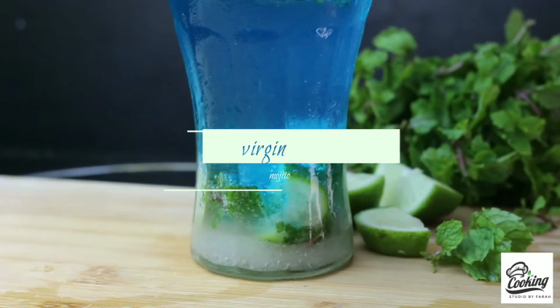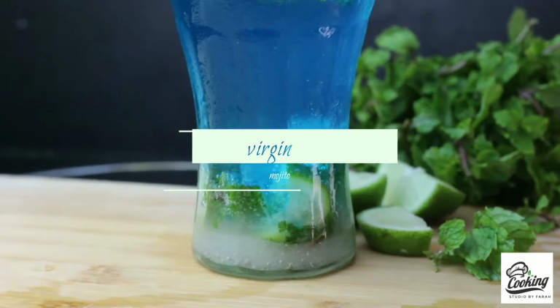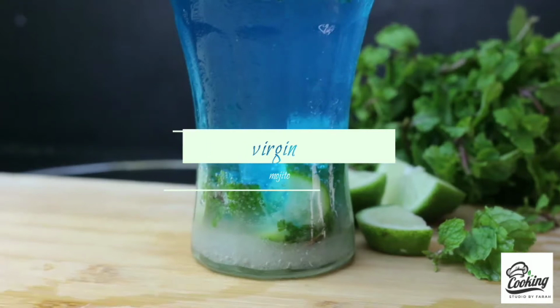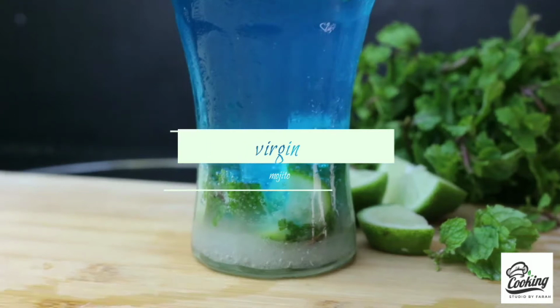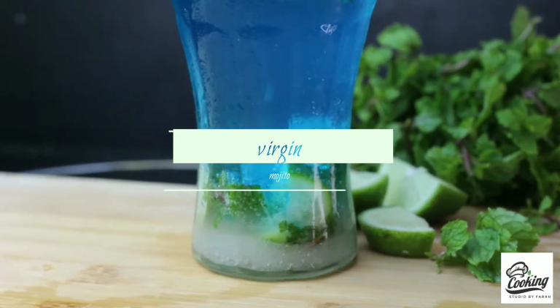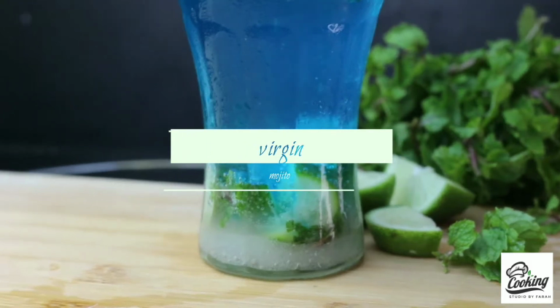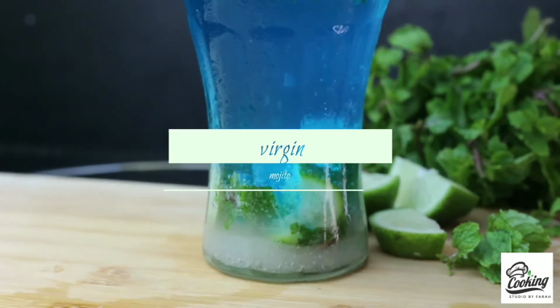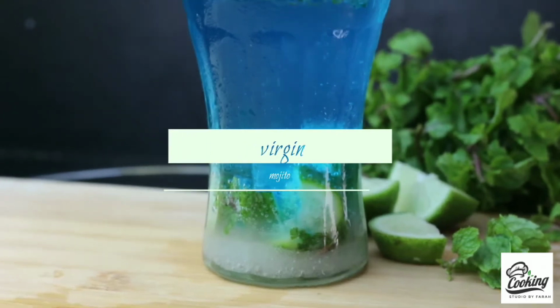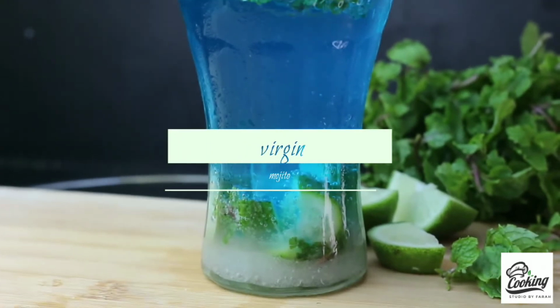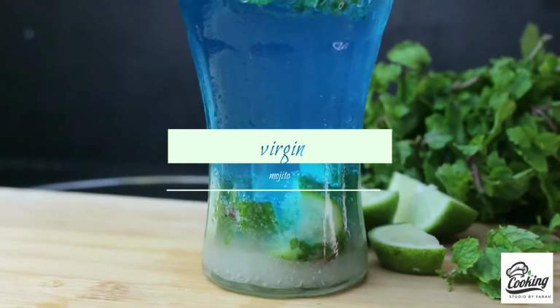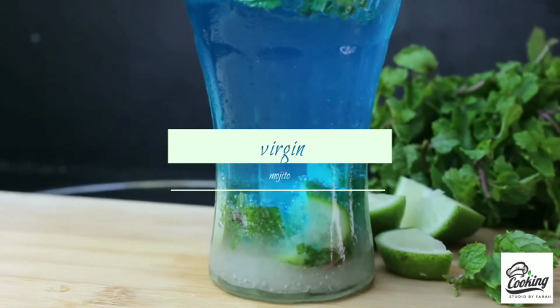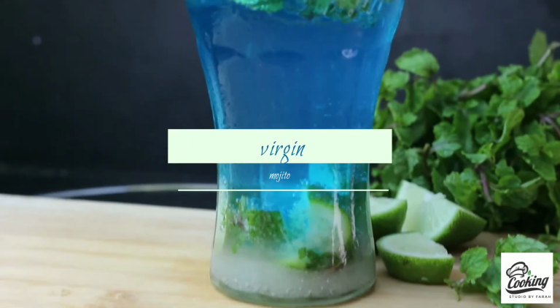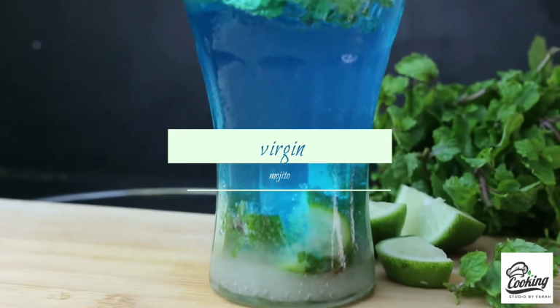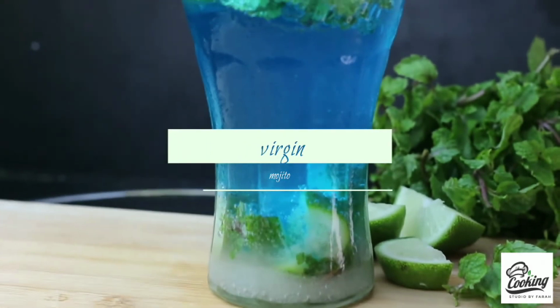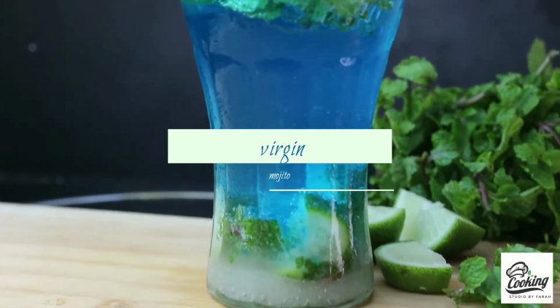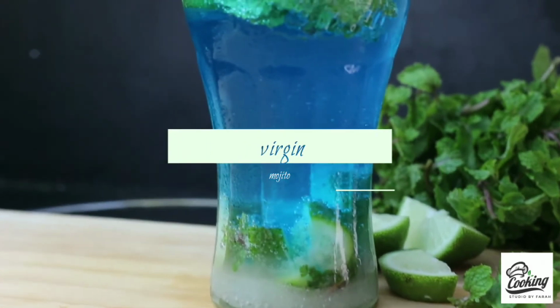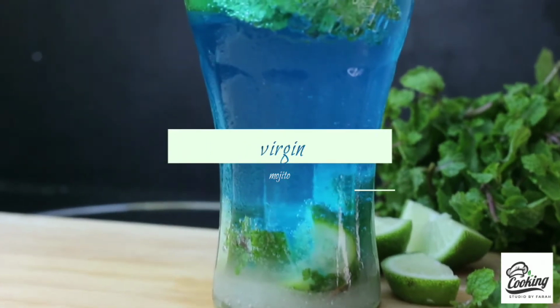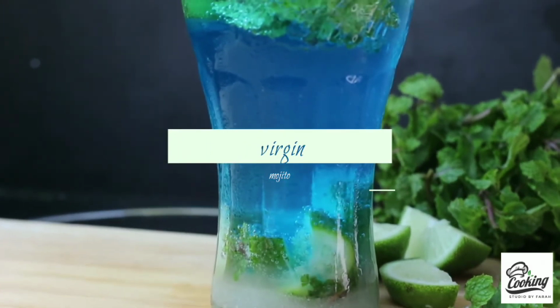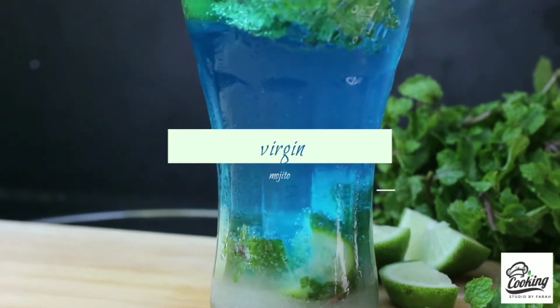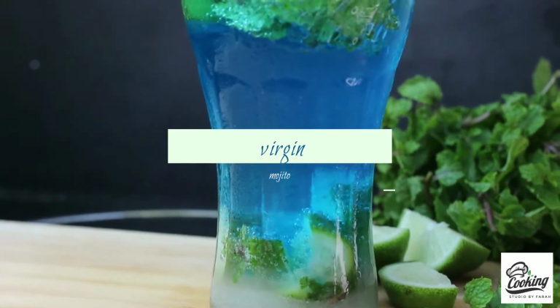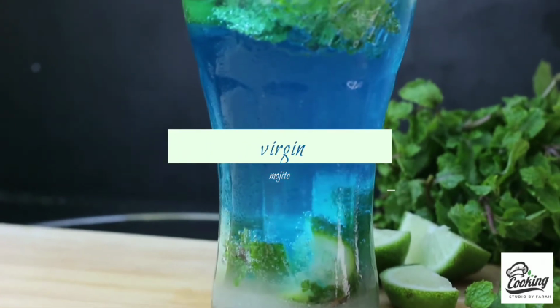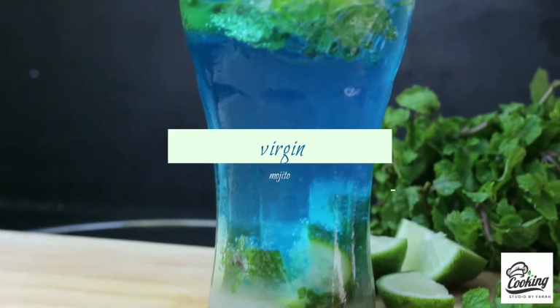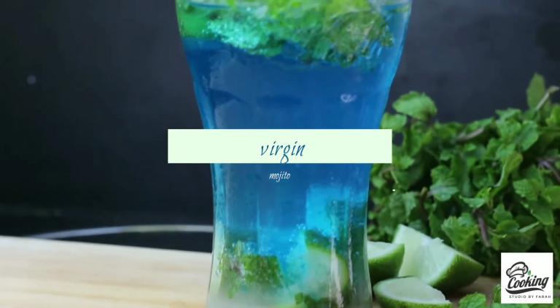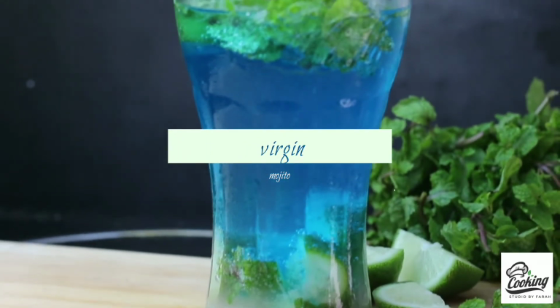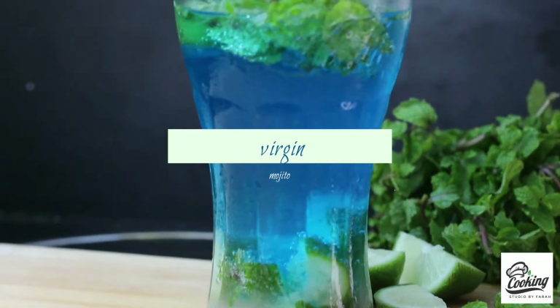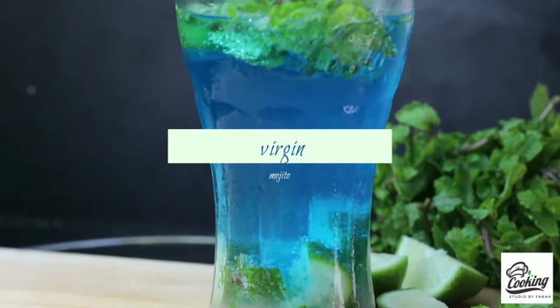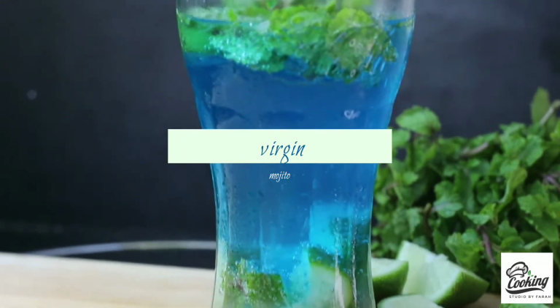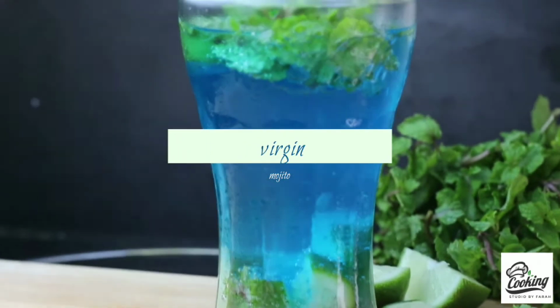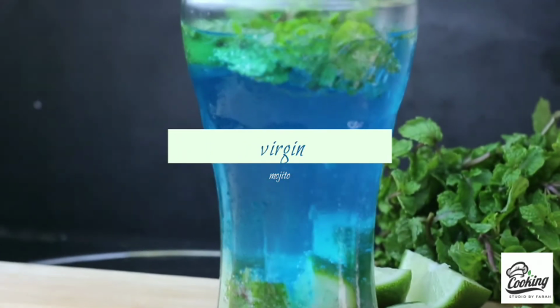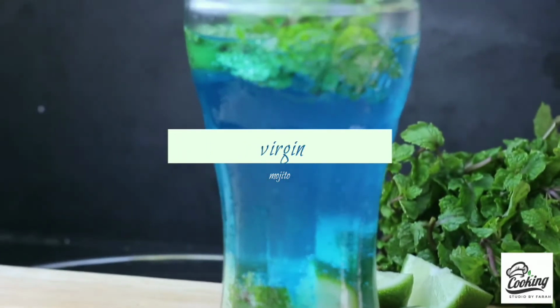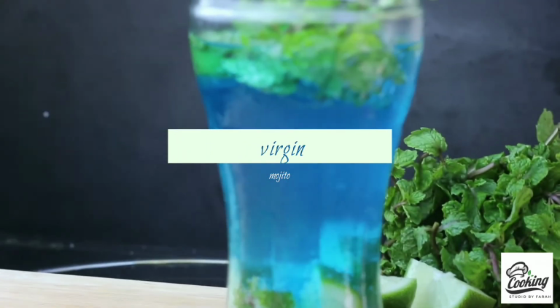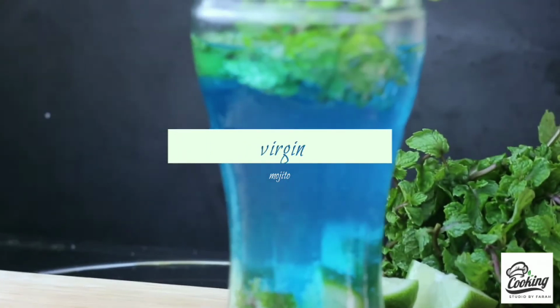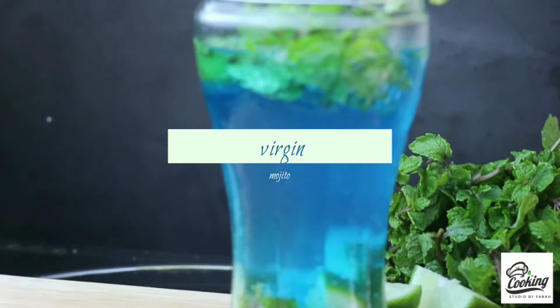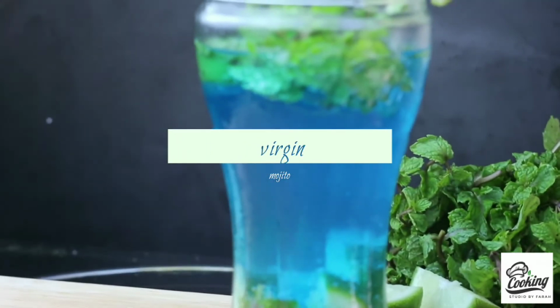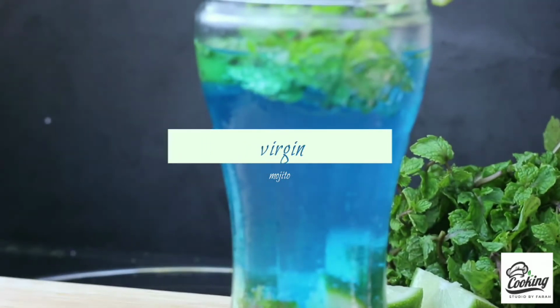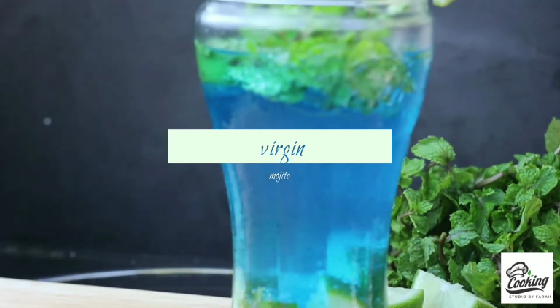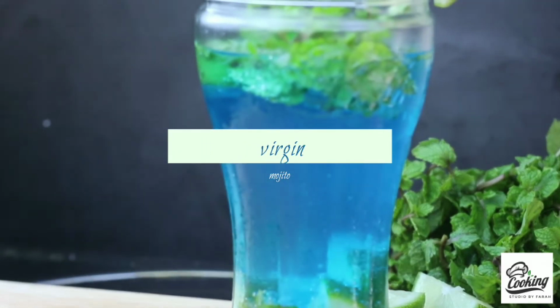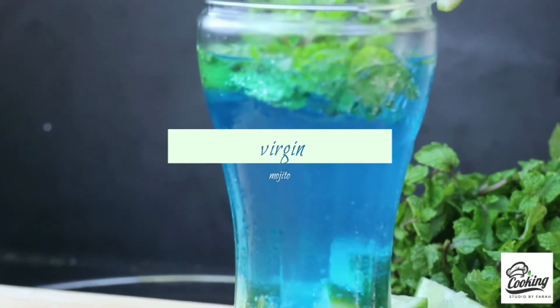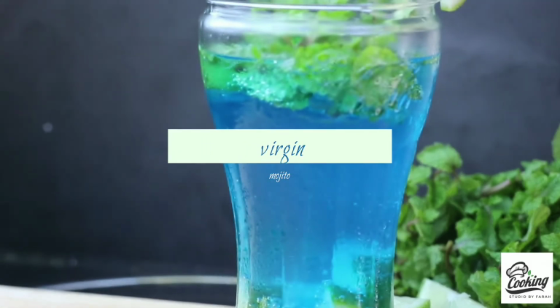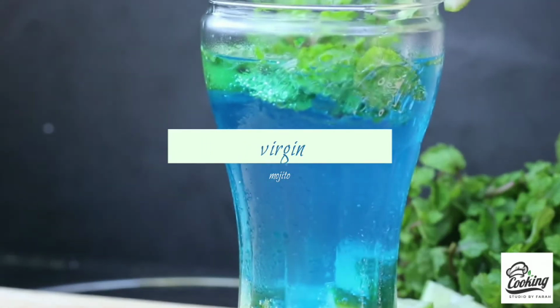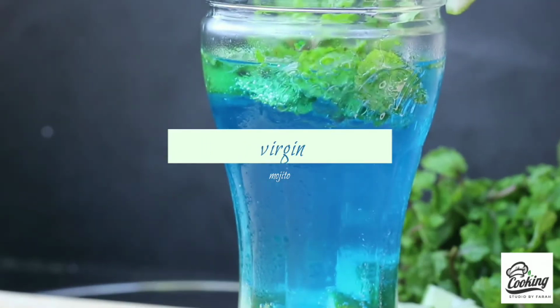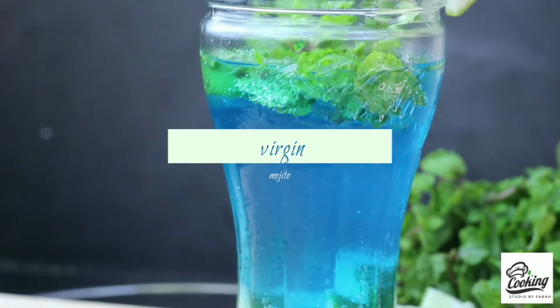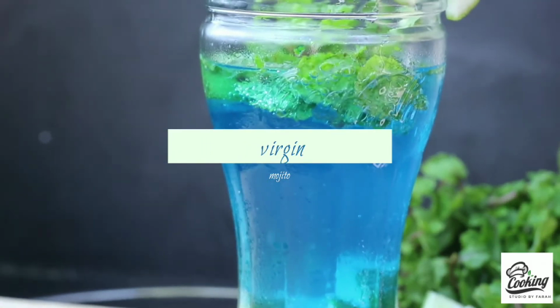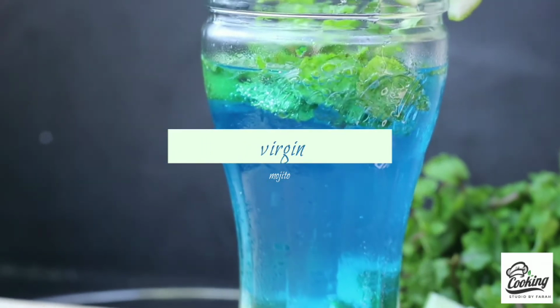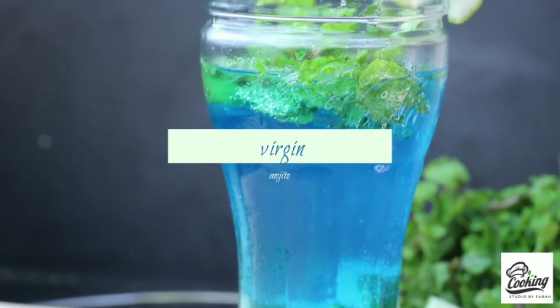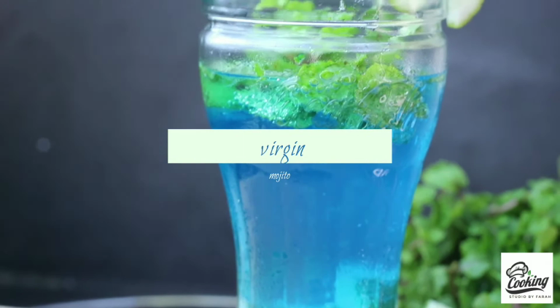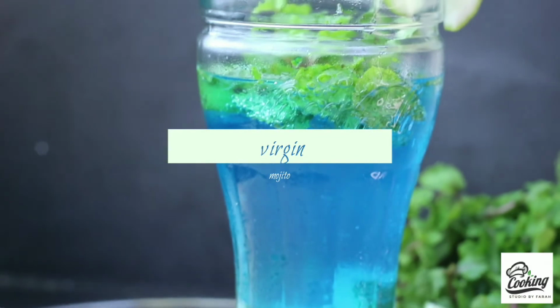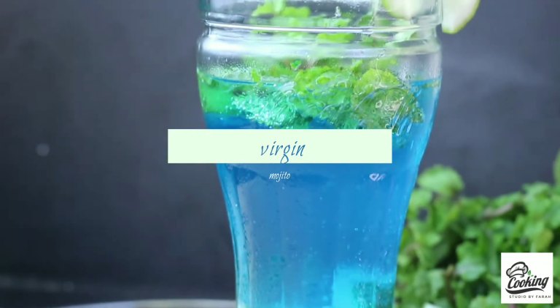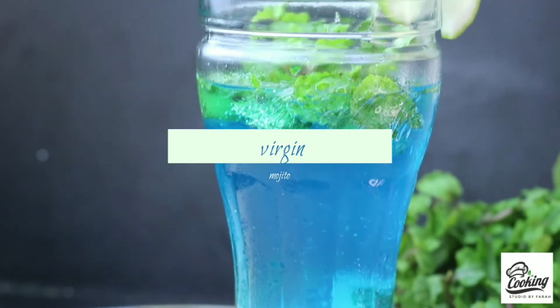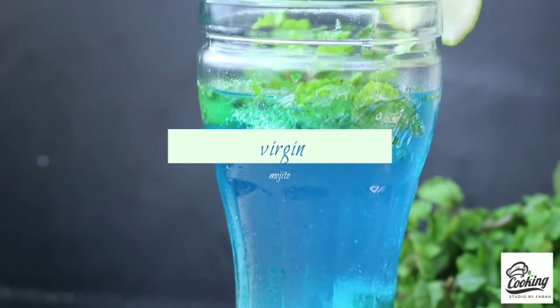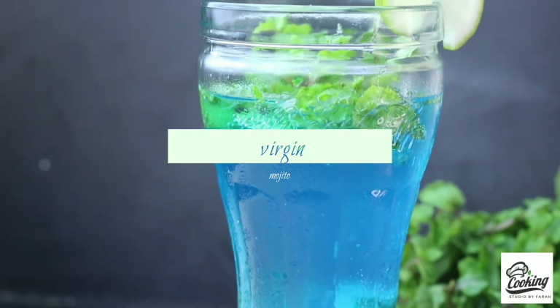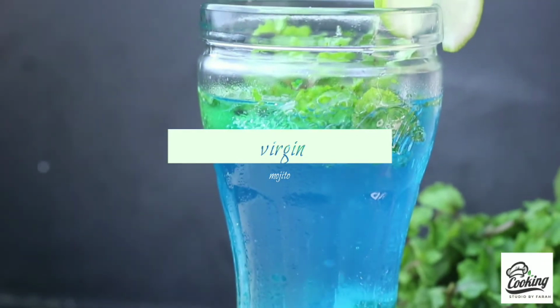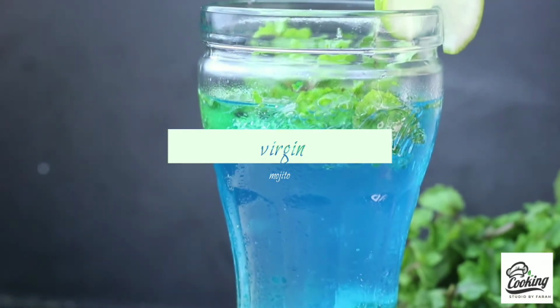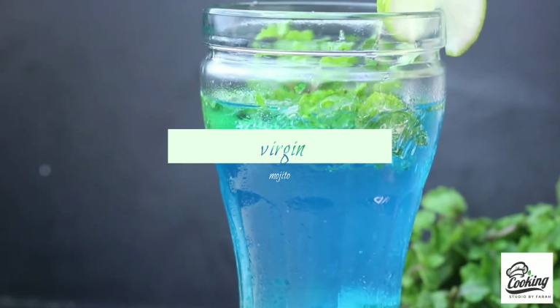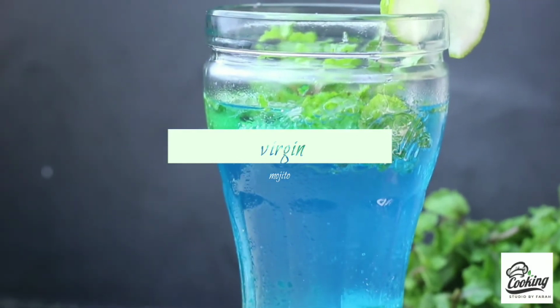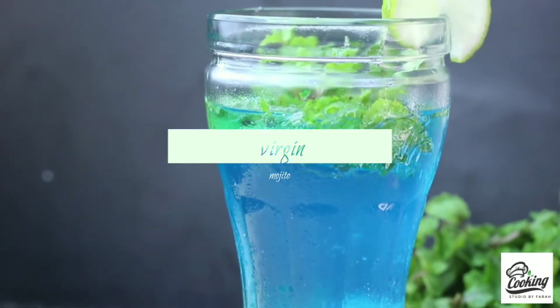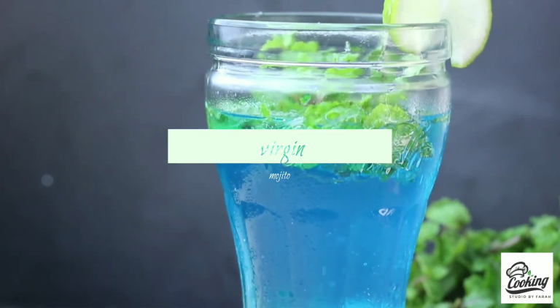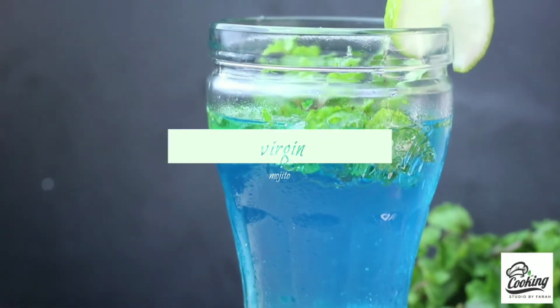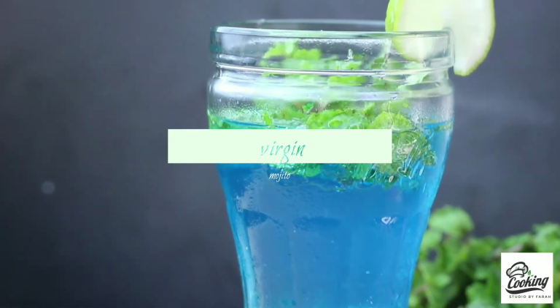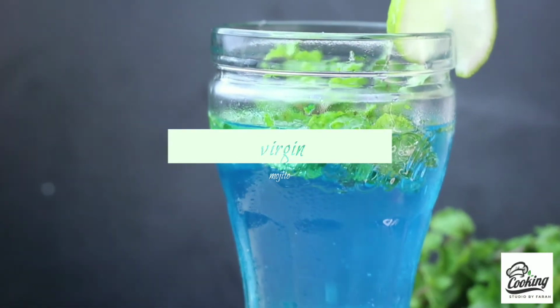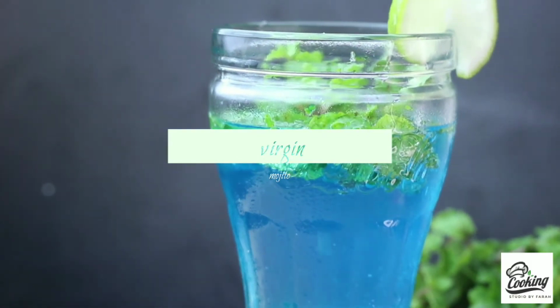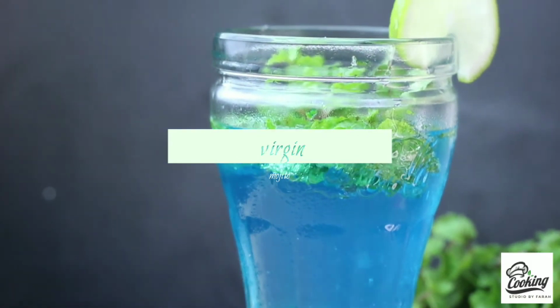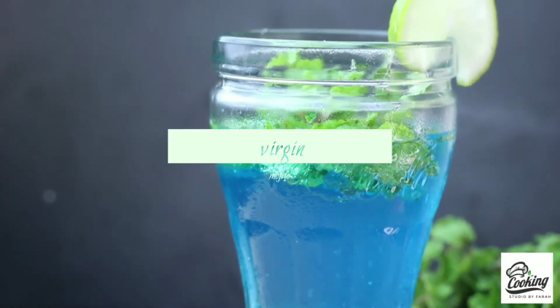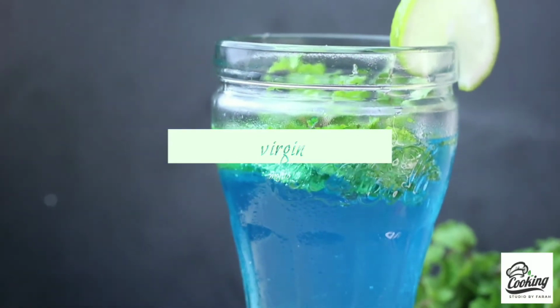Asalaamu alaikum viewers, welcome back to my channel Cooking Studio by Farah. Alhamdulillah, ami amaake bhala chher.